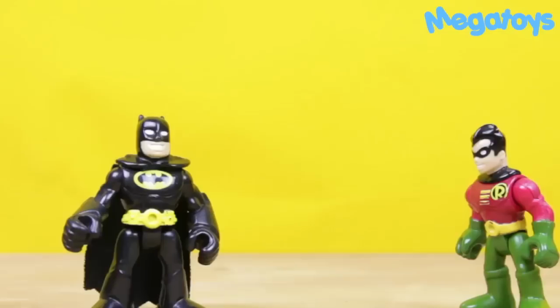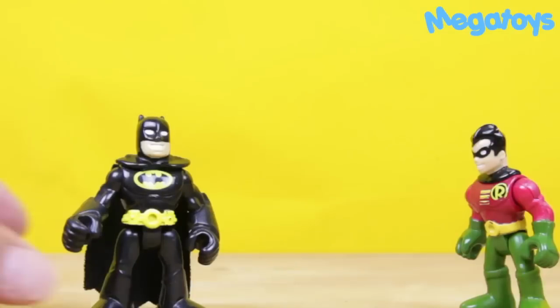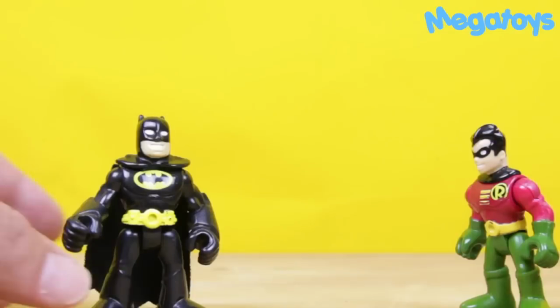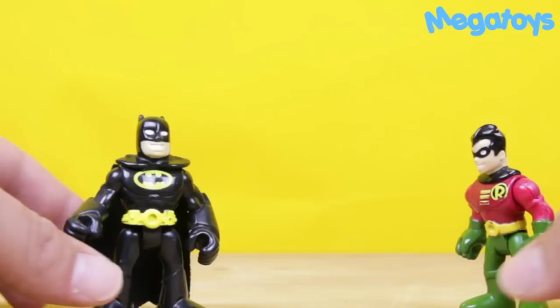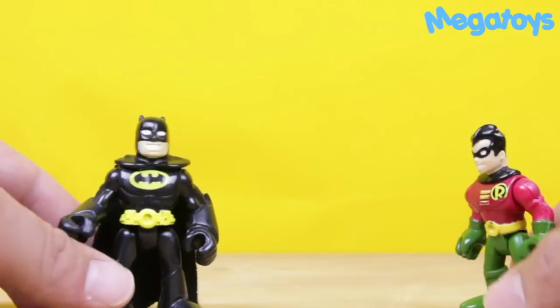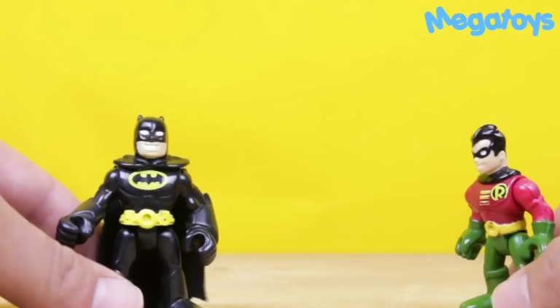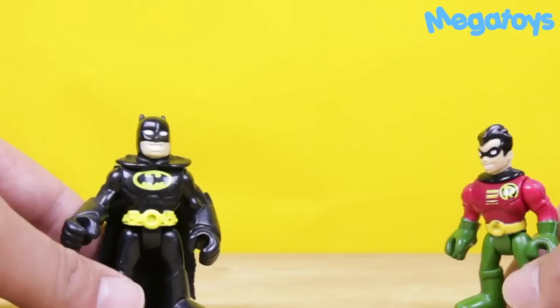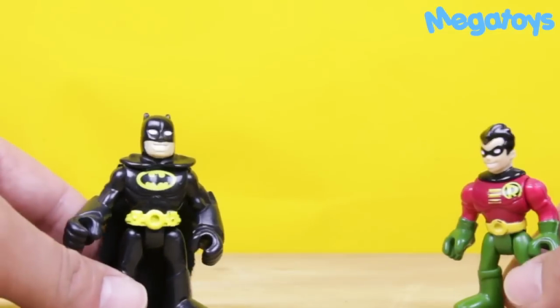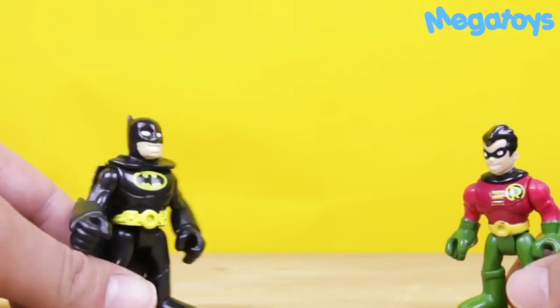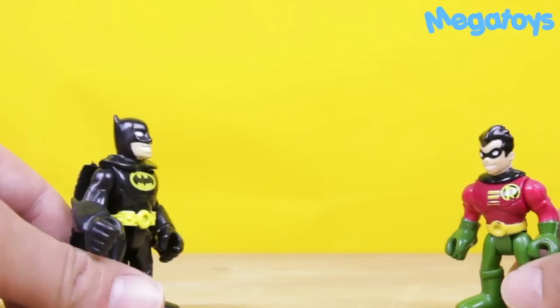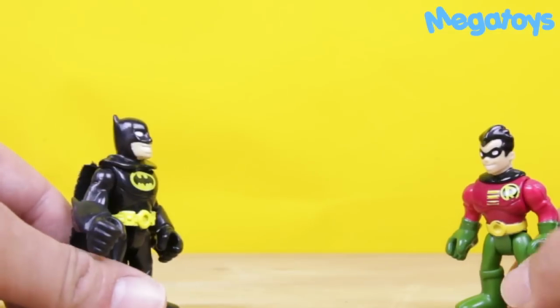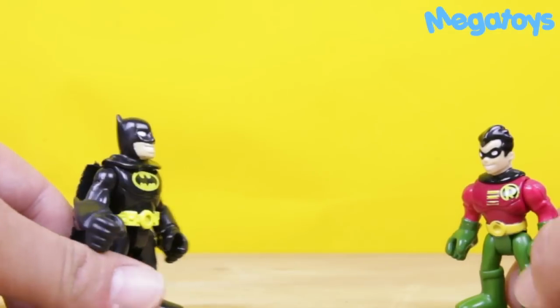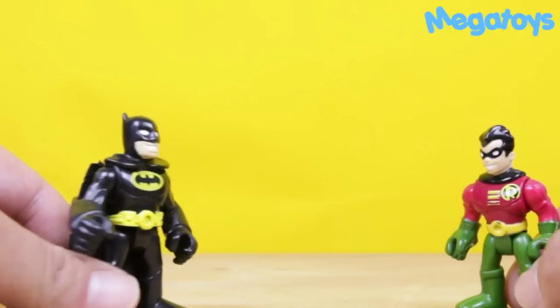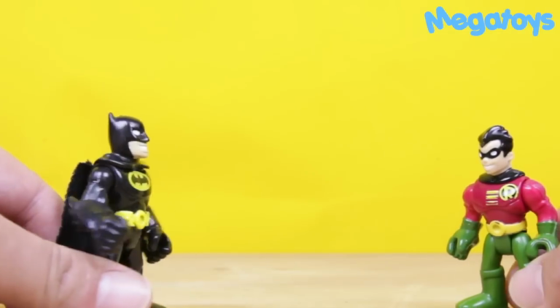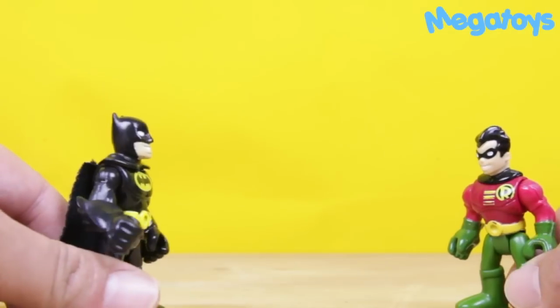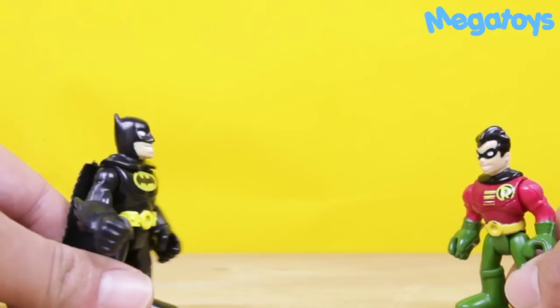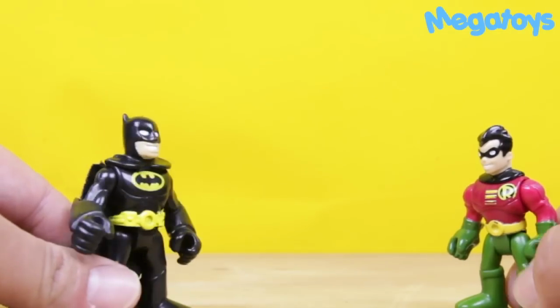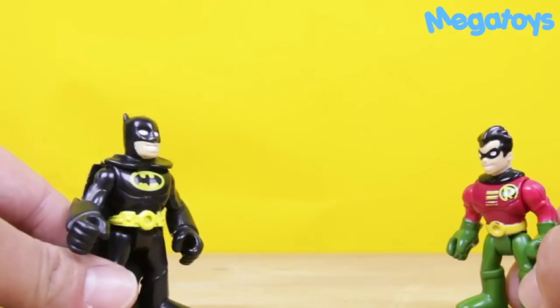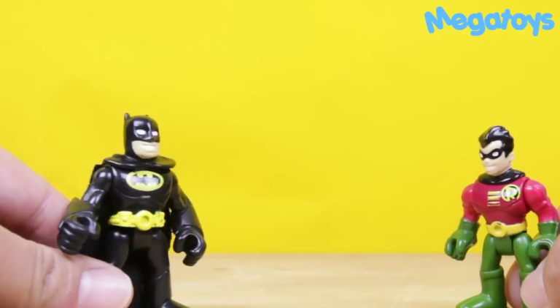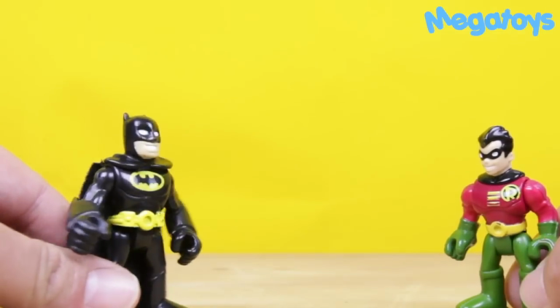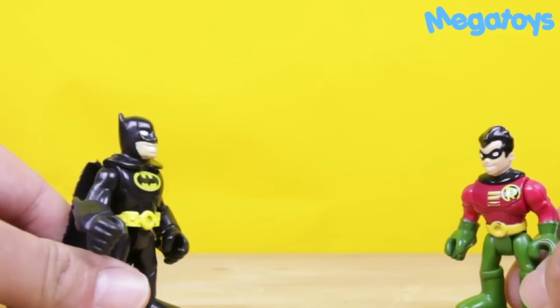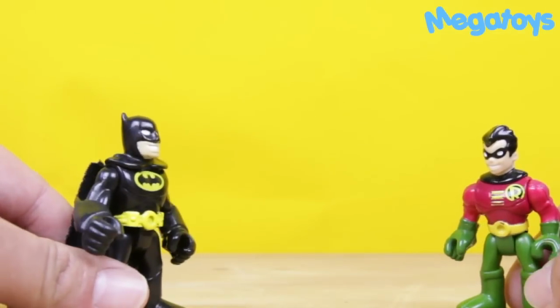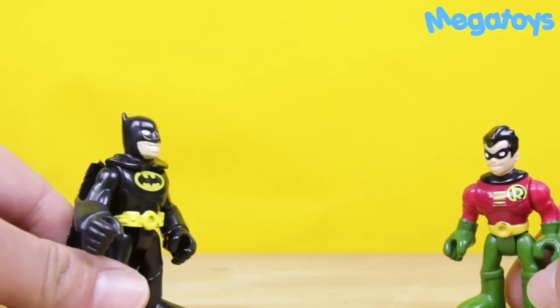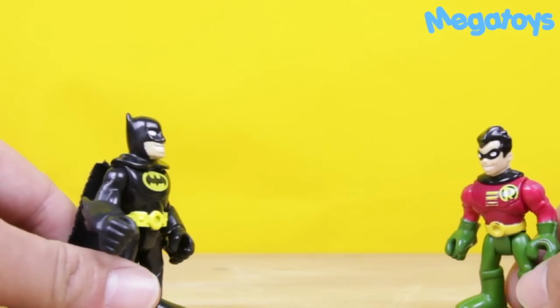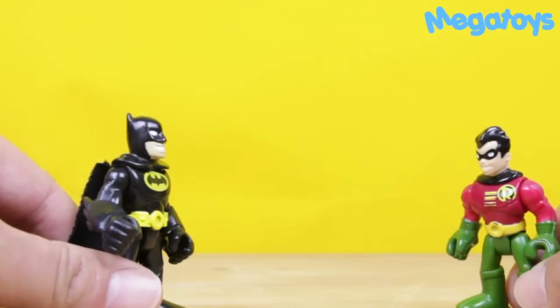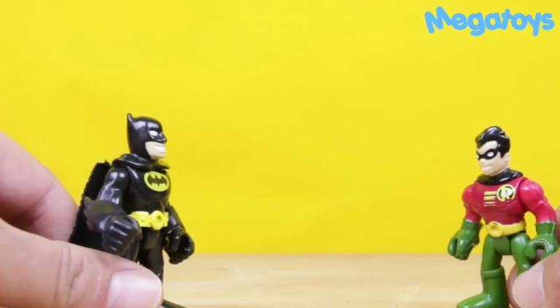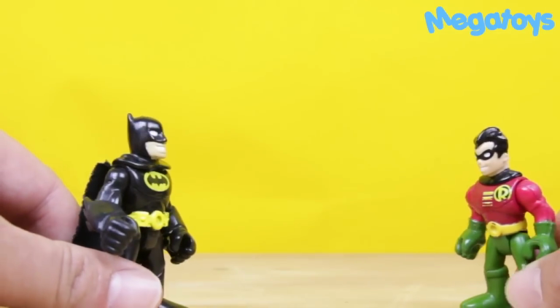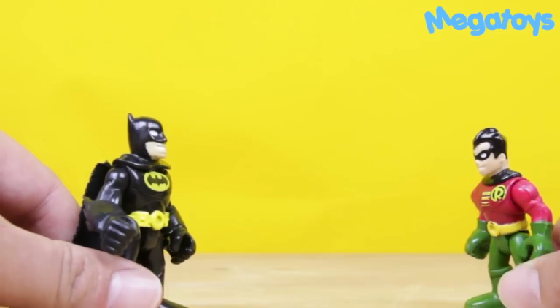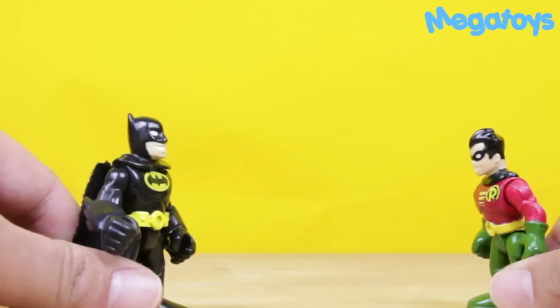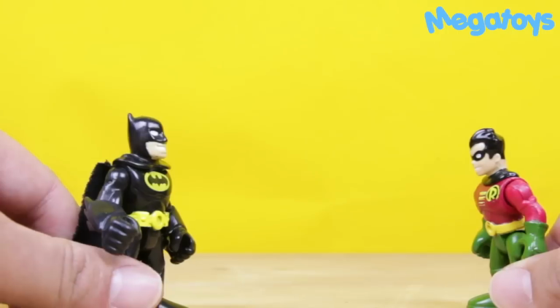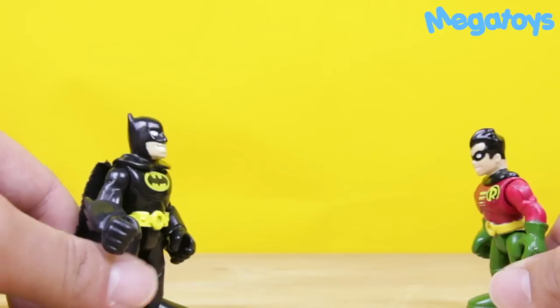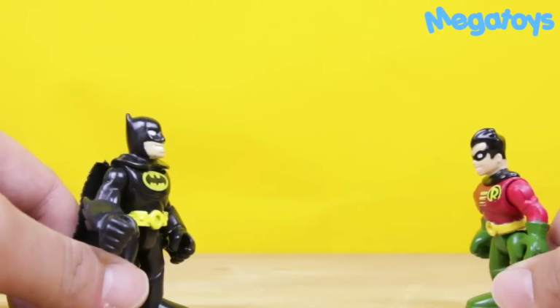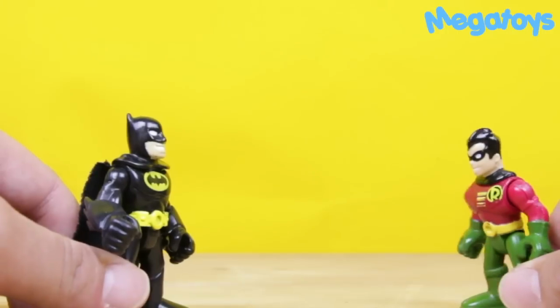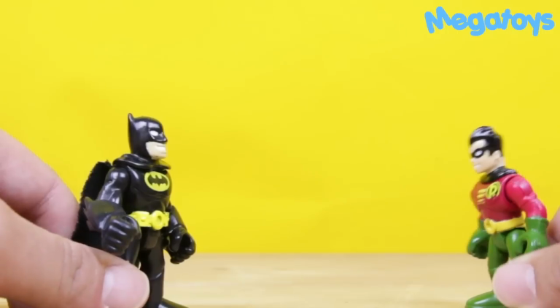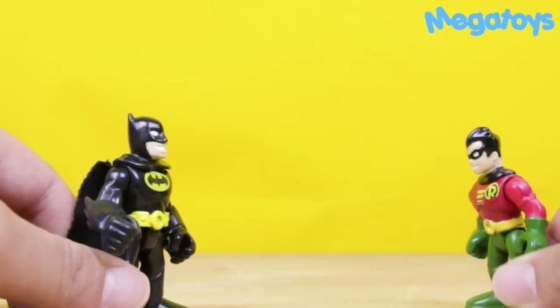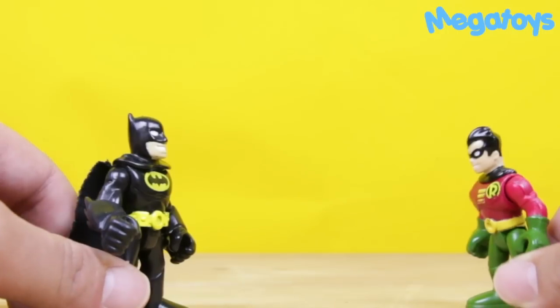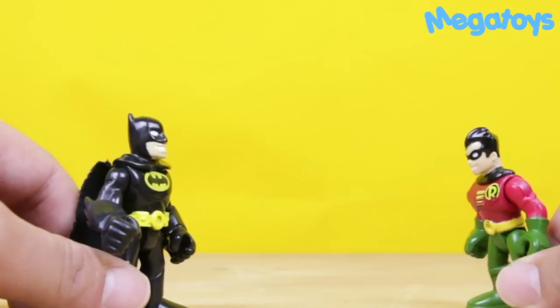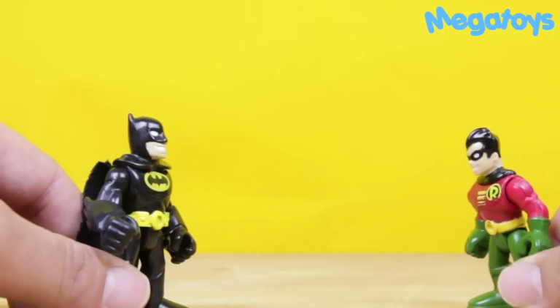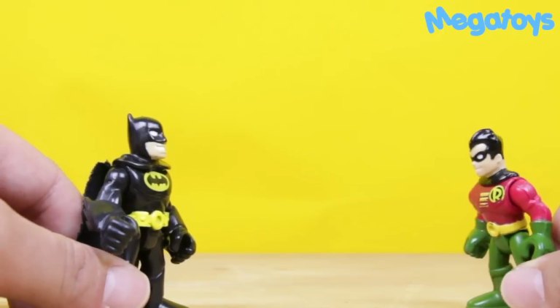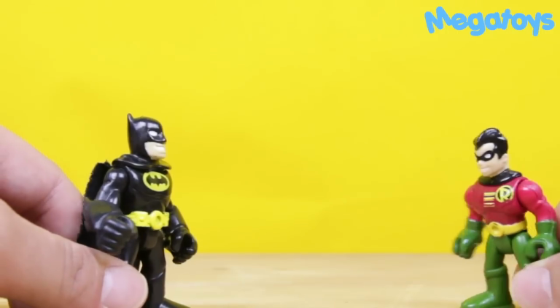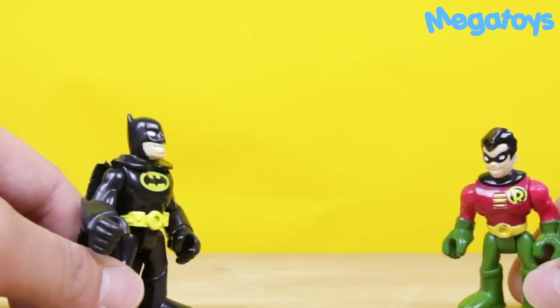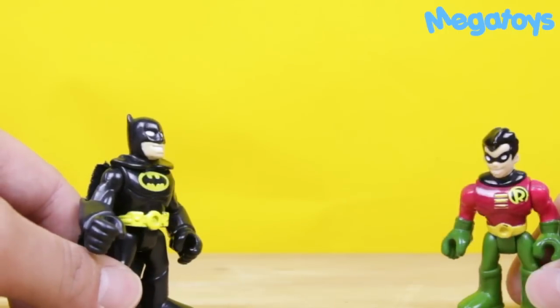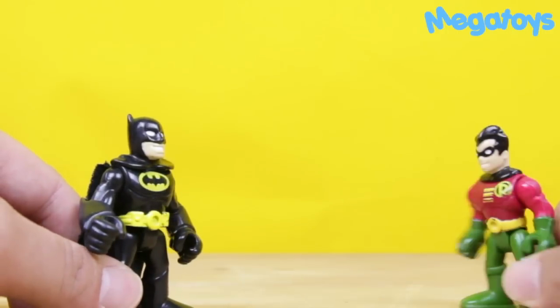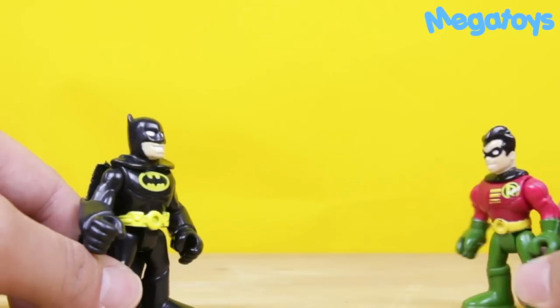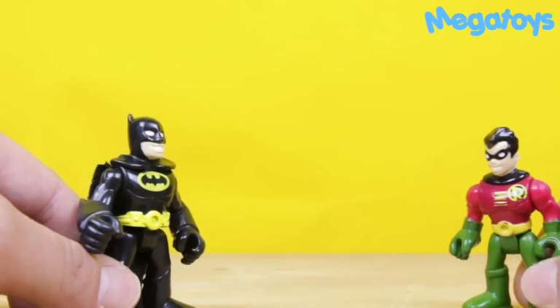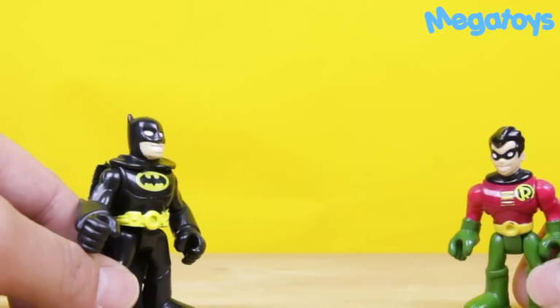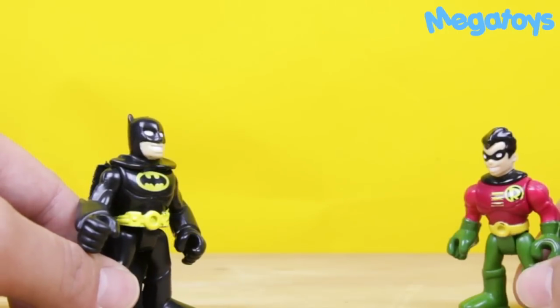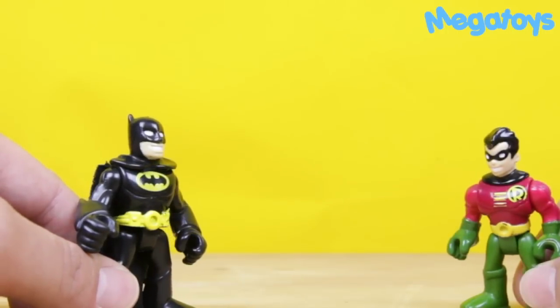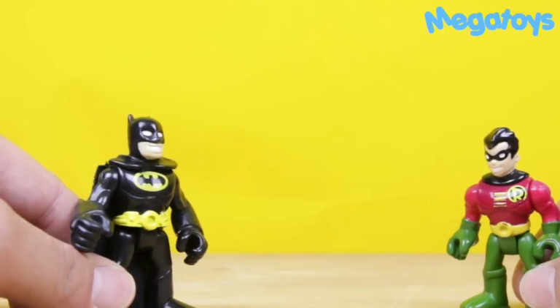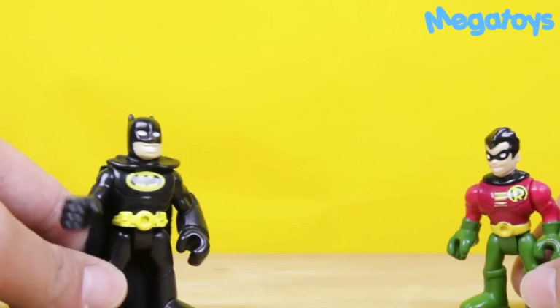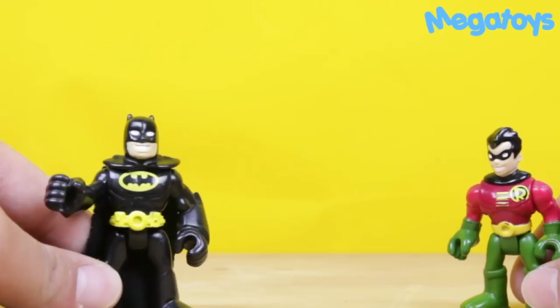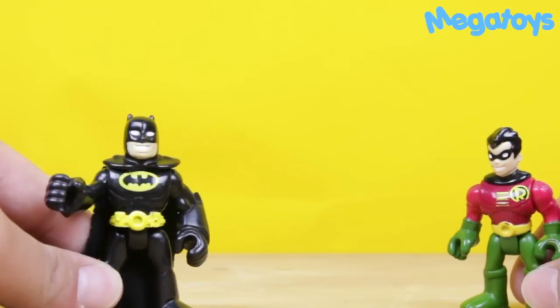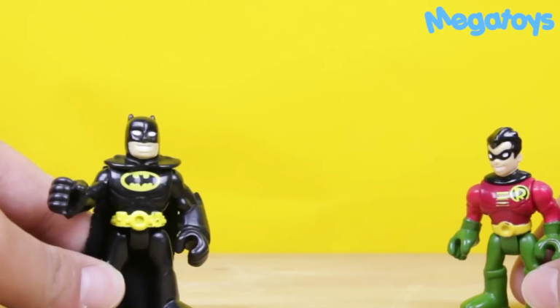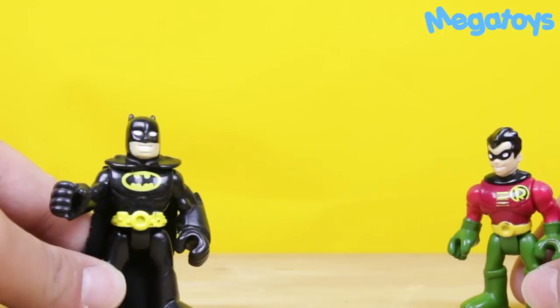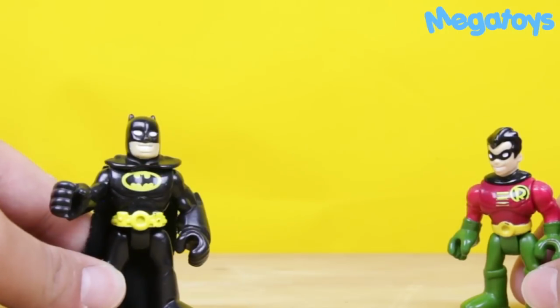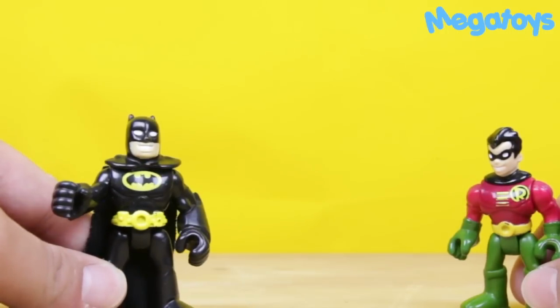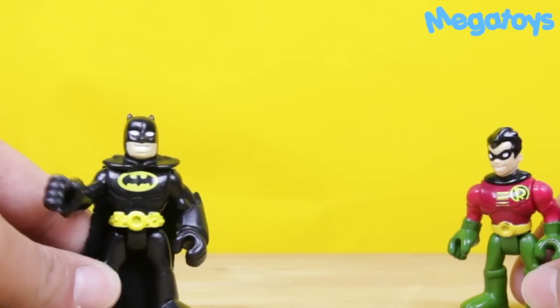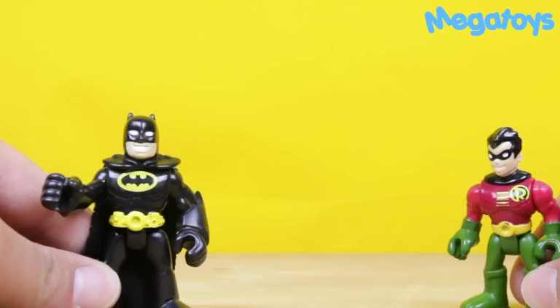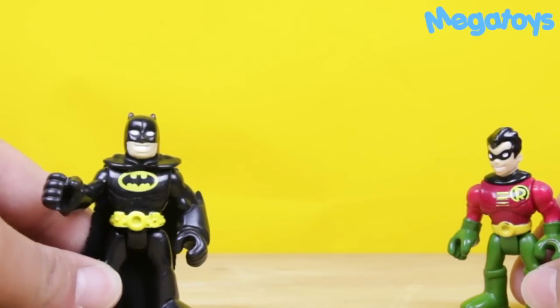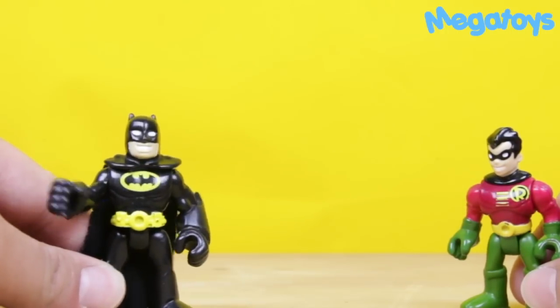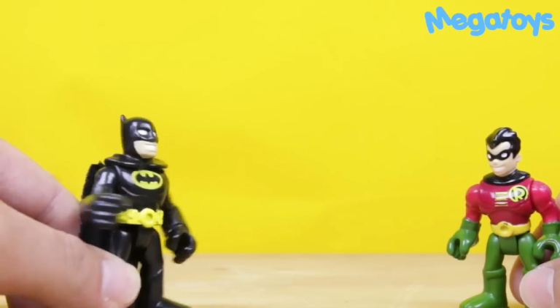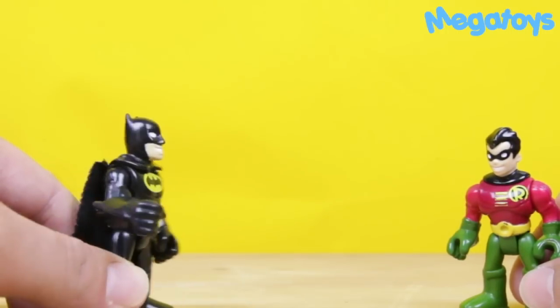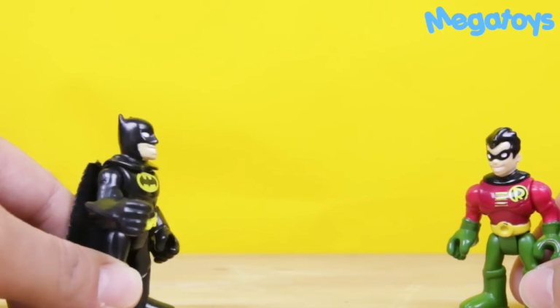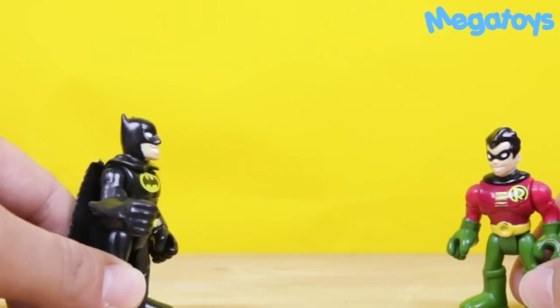Okay, Robin, you're going to learn your two times table today, okay? Two times table, Batman. Okay, cool. All right, you ready?